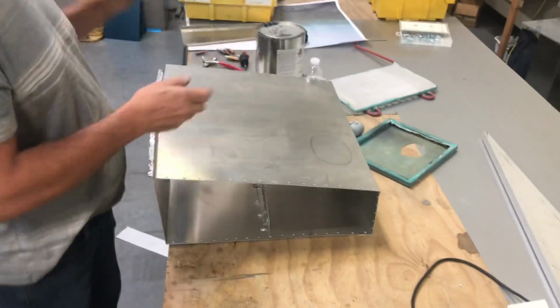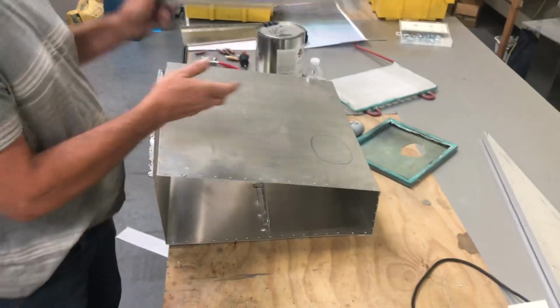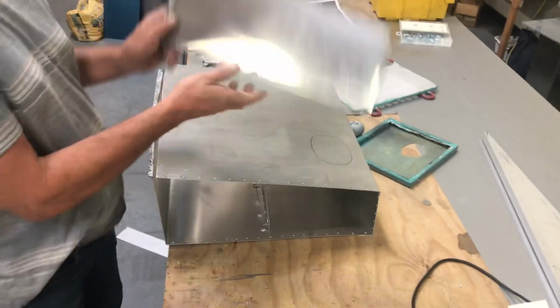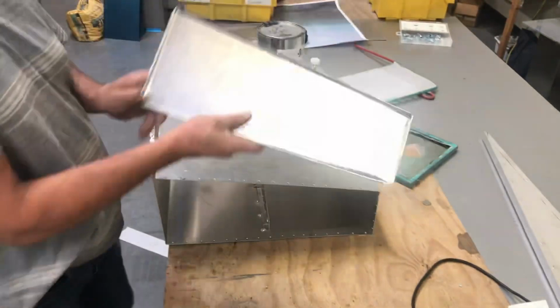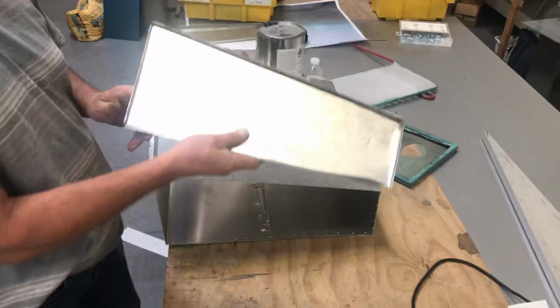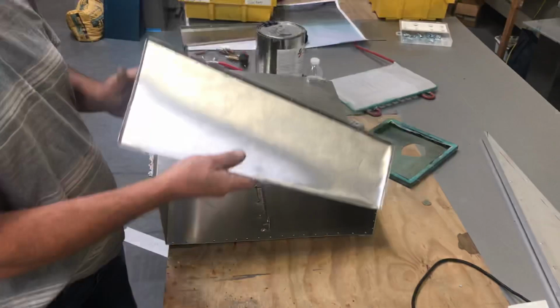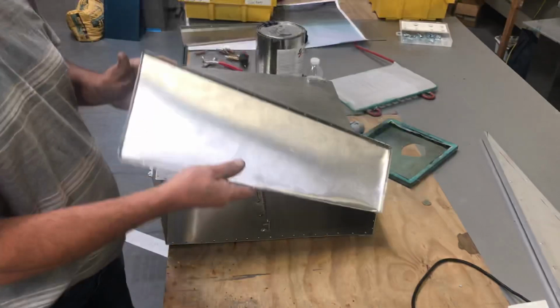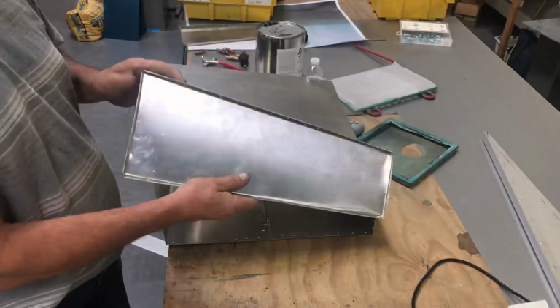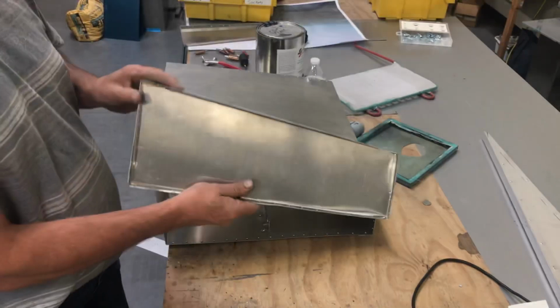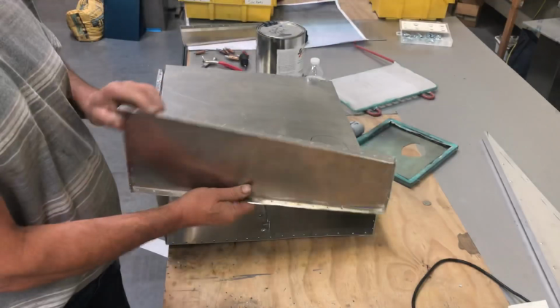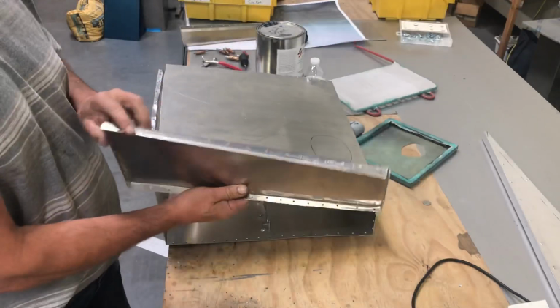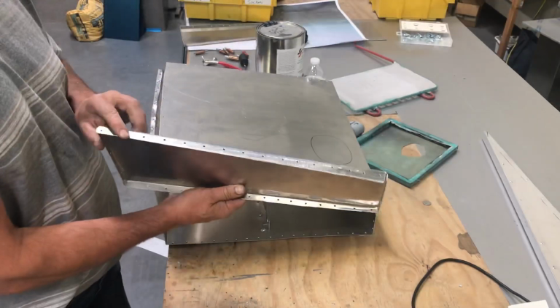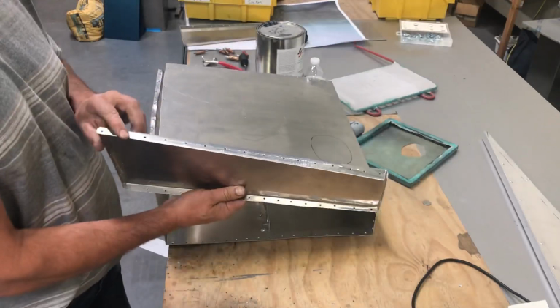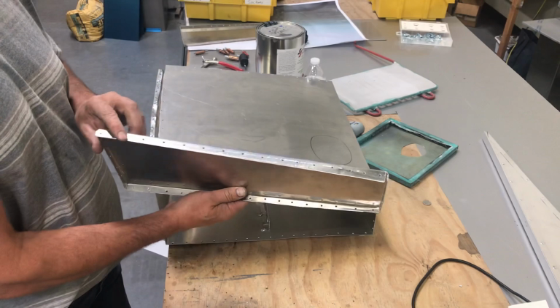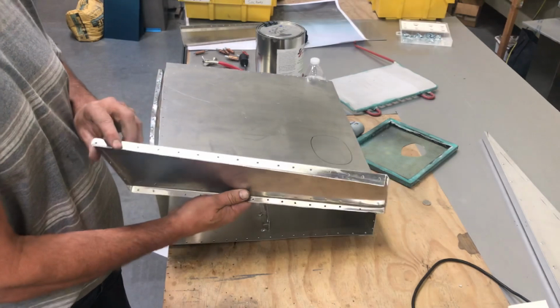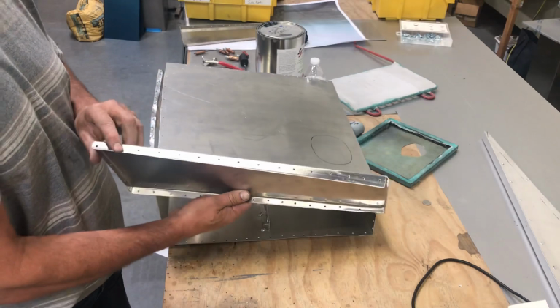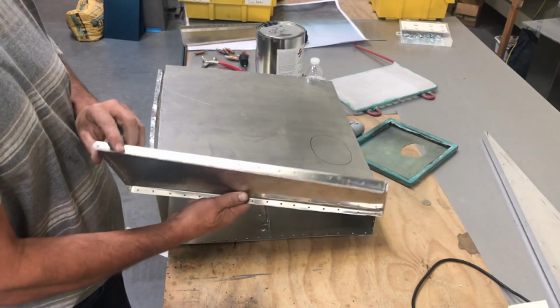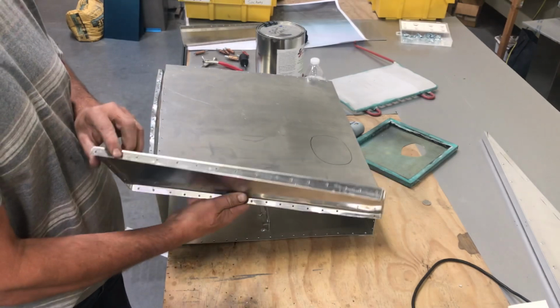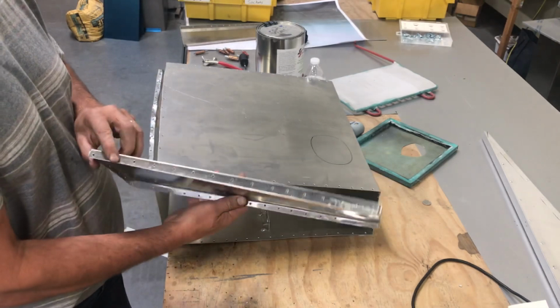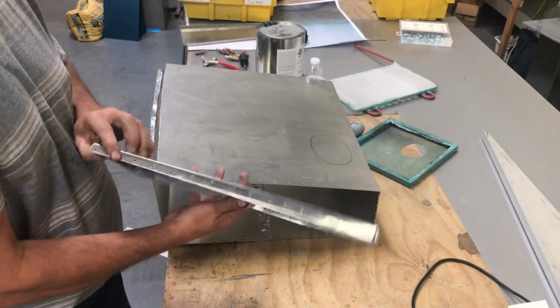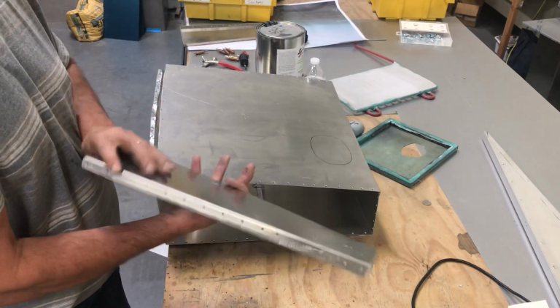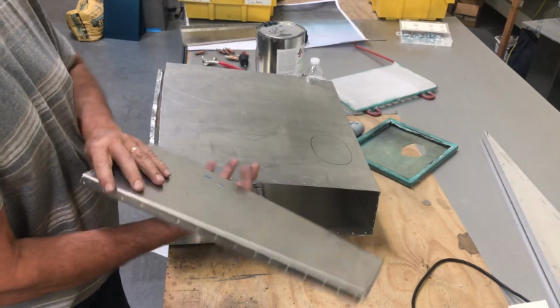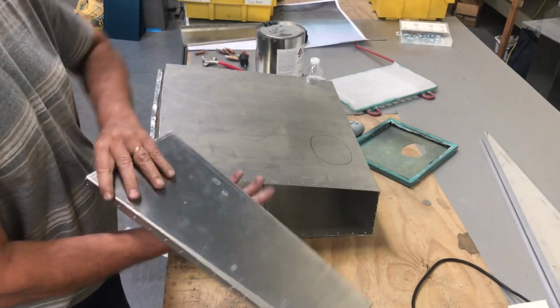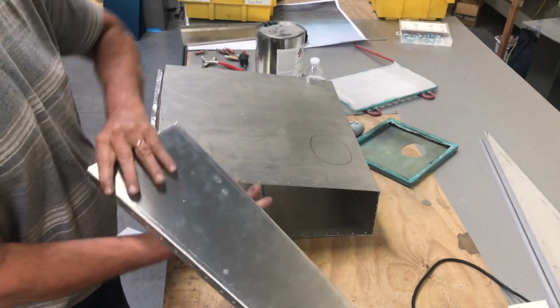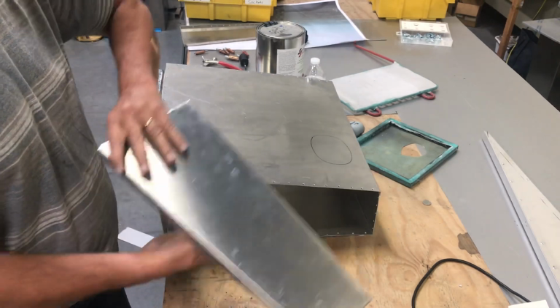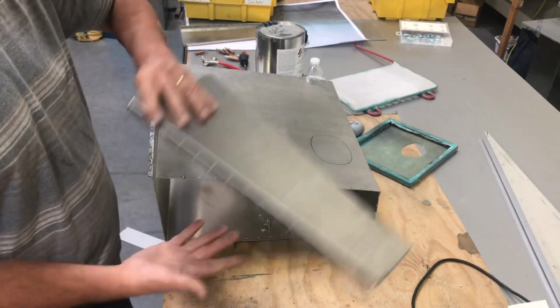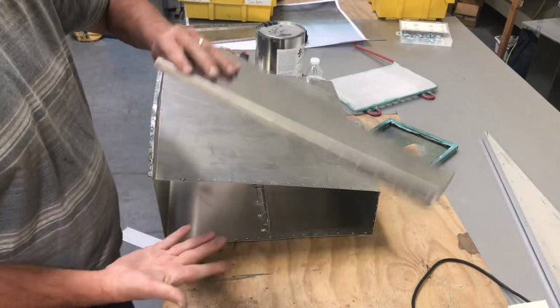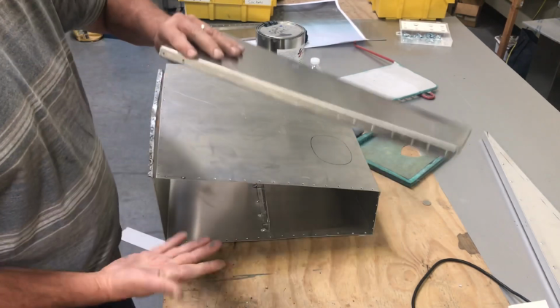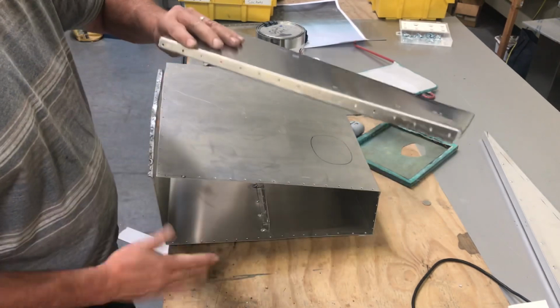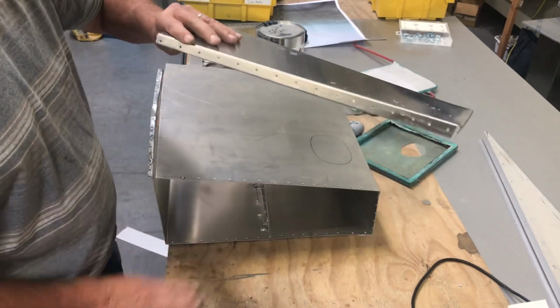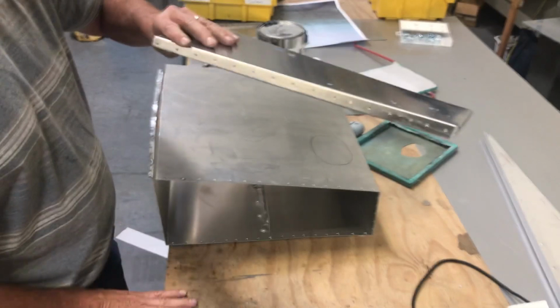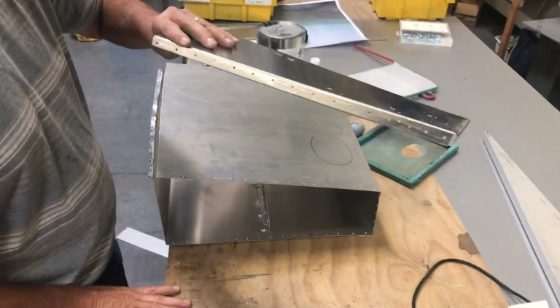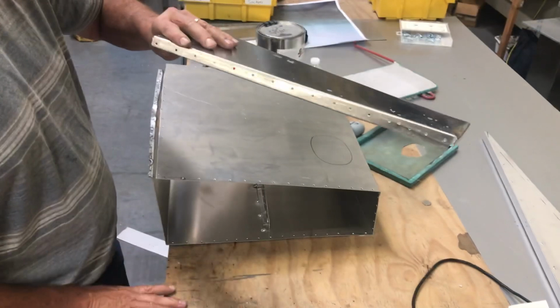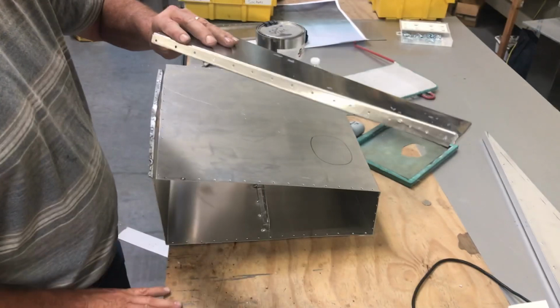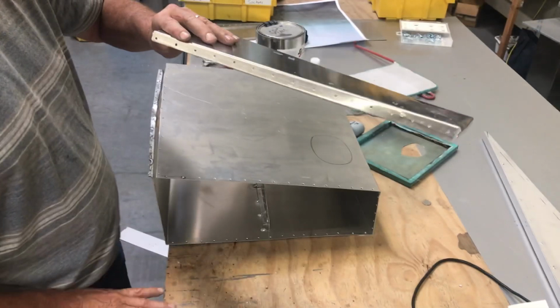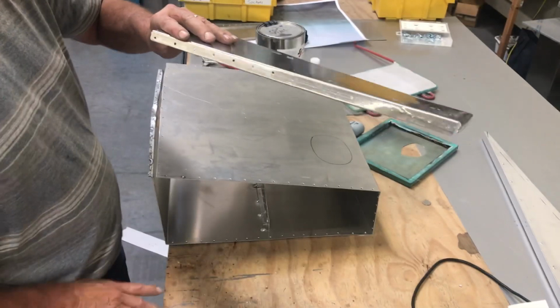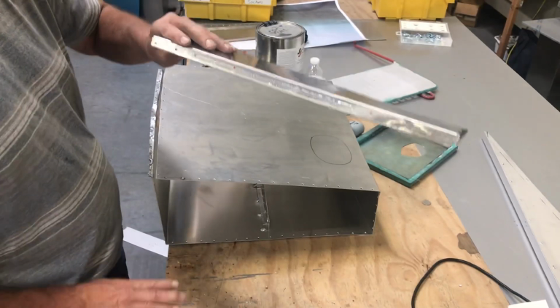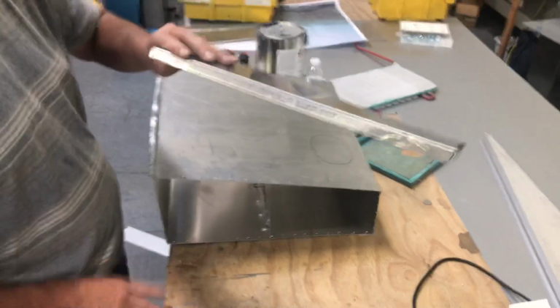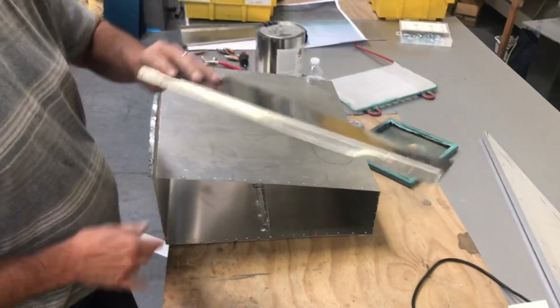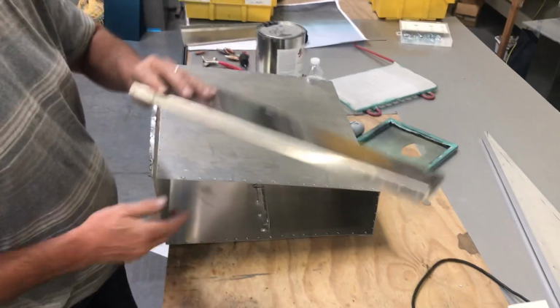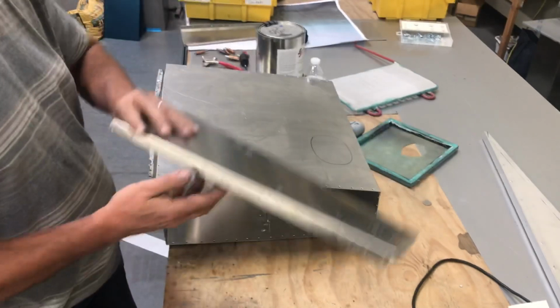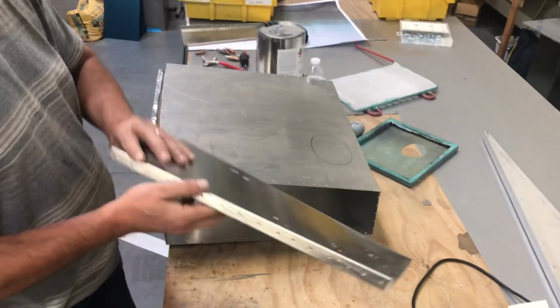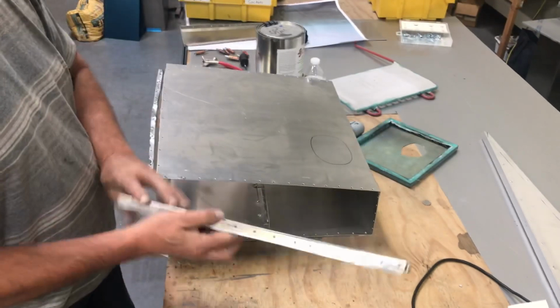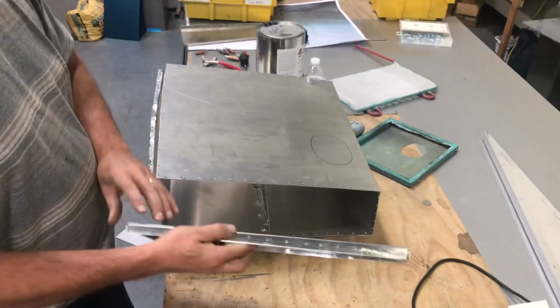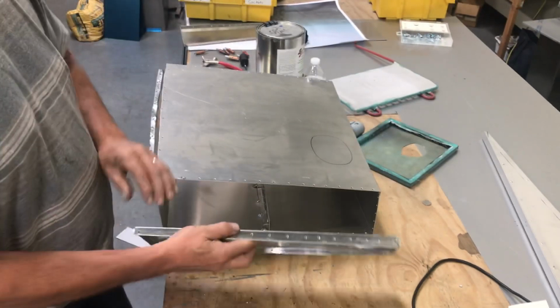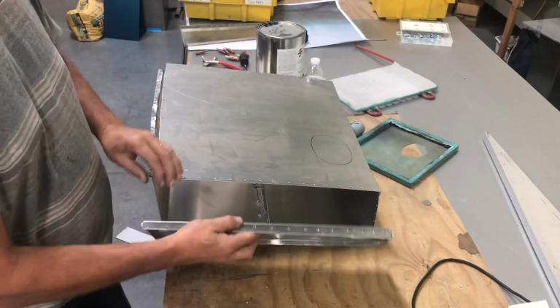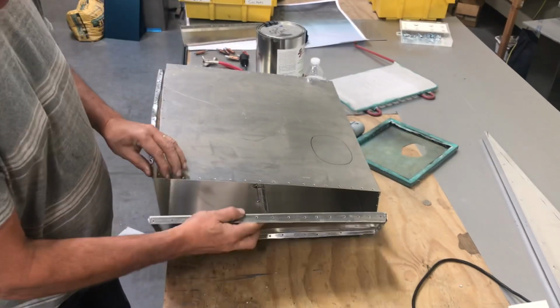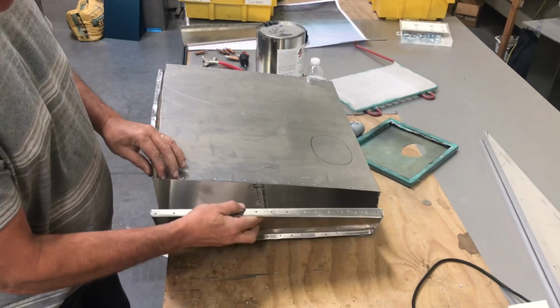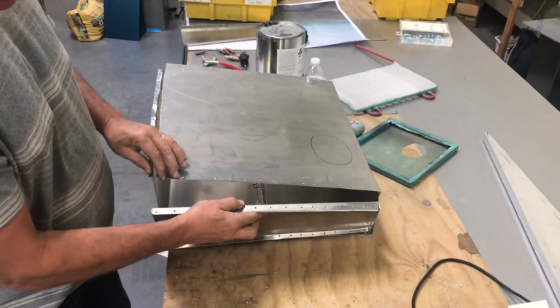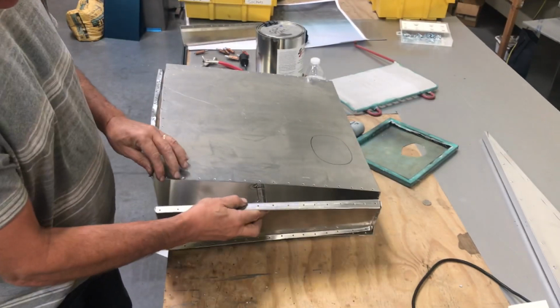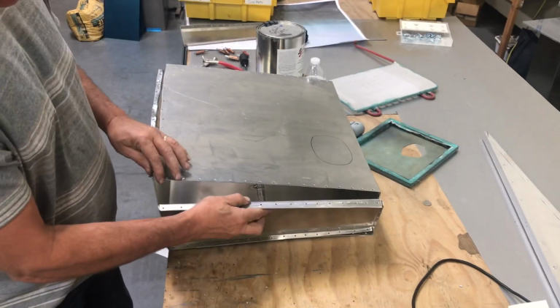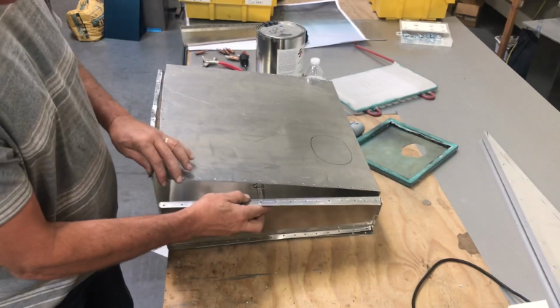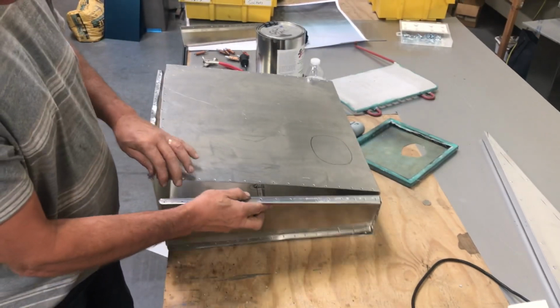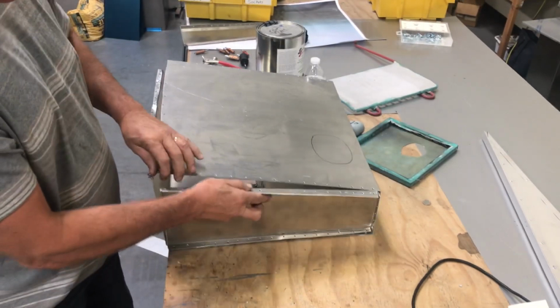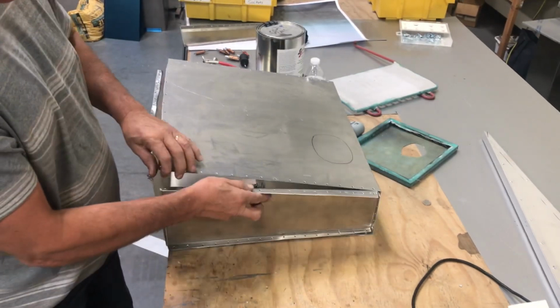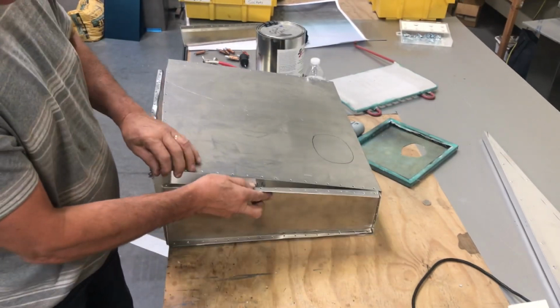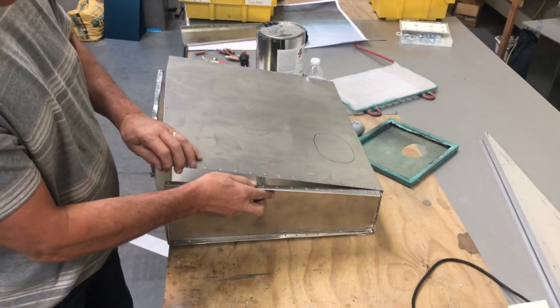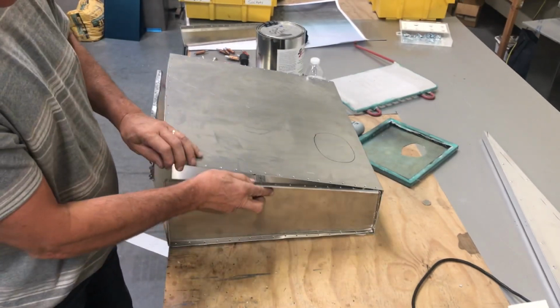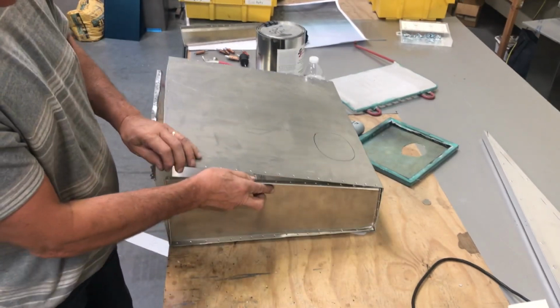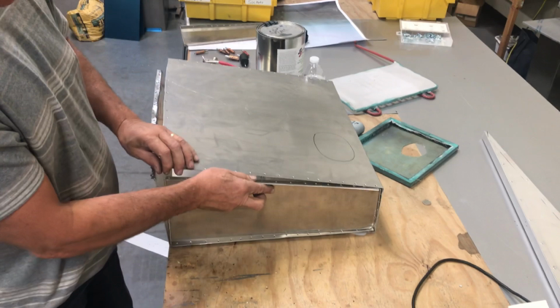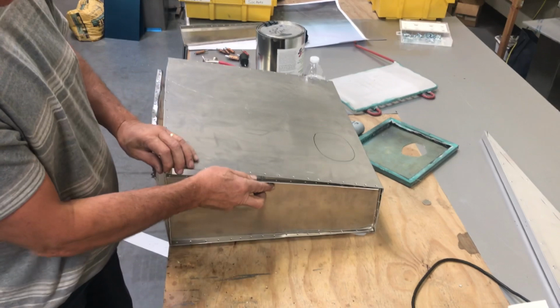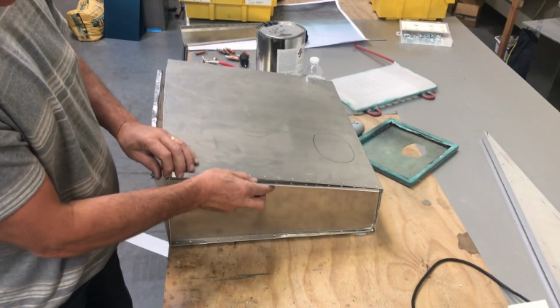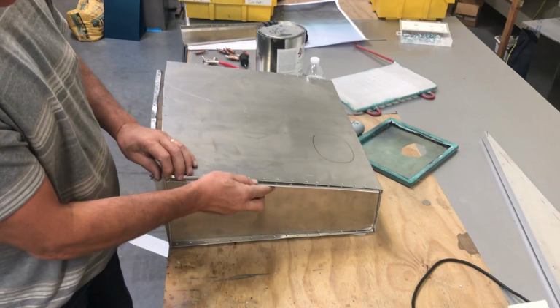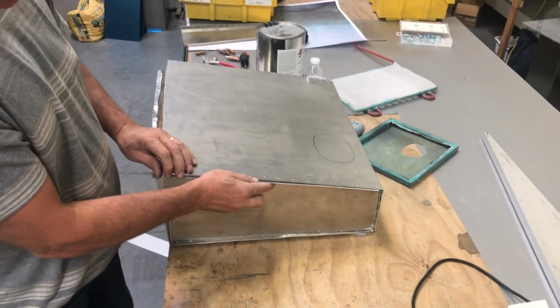We do another side pan, same thing. We got some glue on it already, and that just fits into this like so.